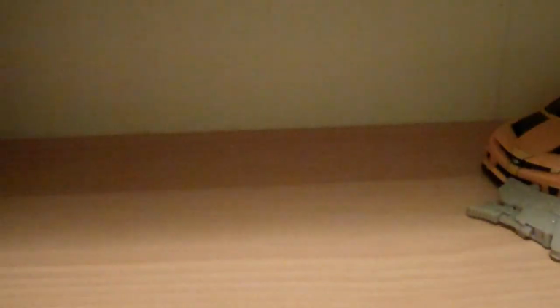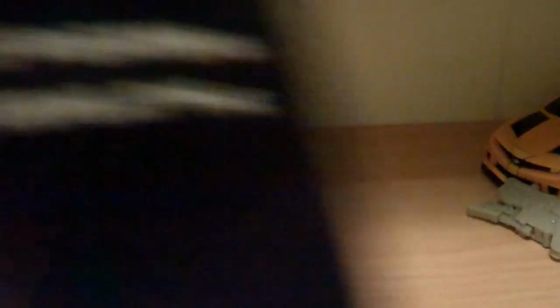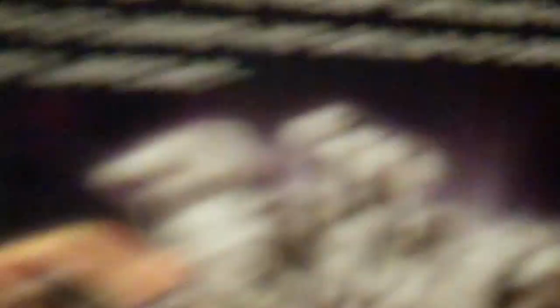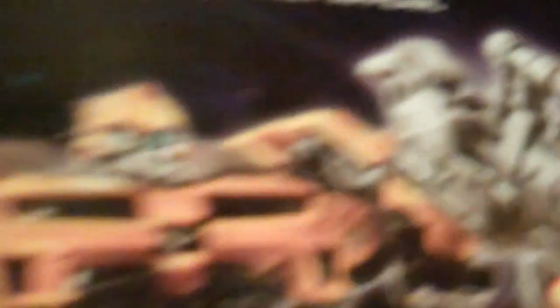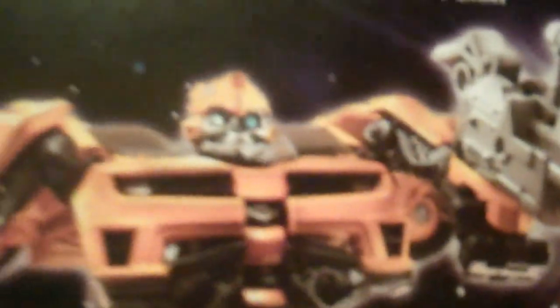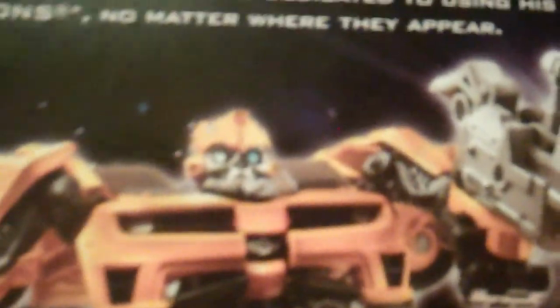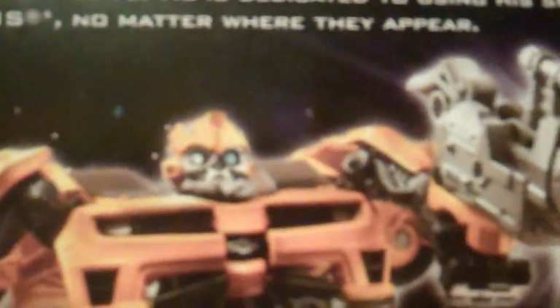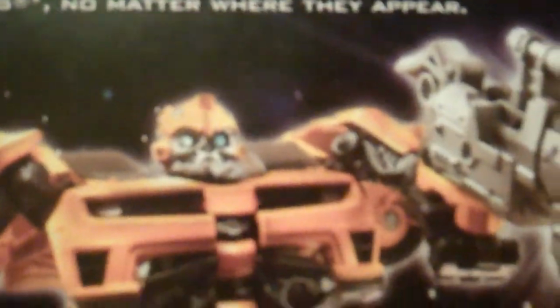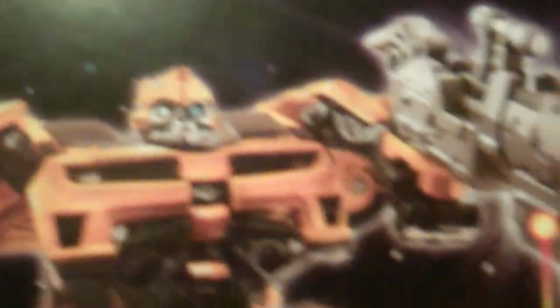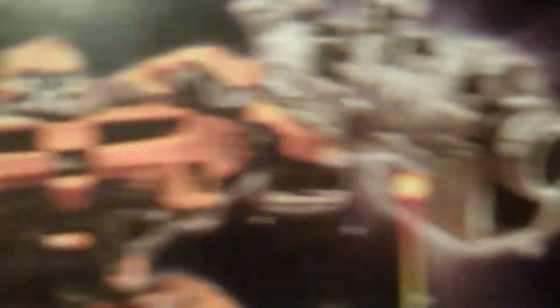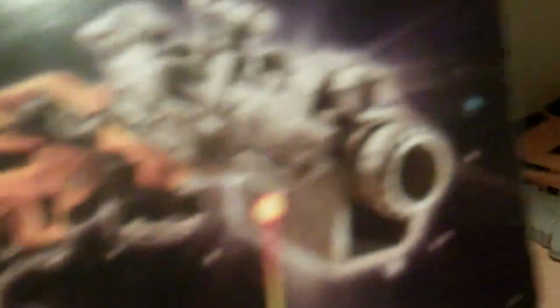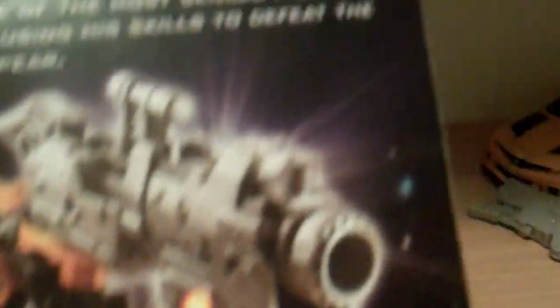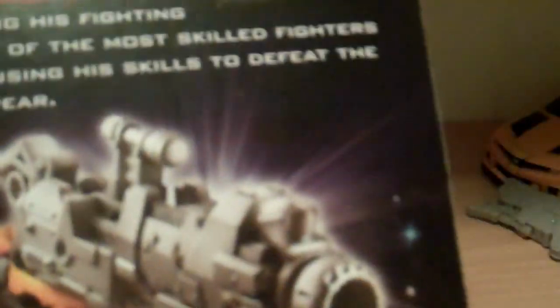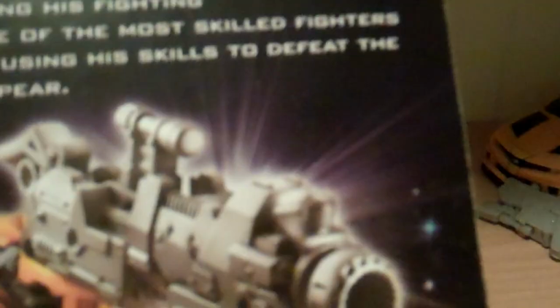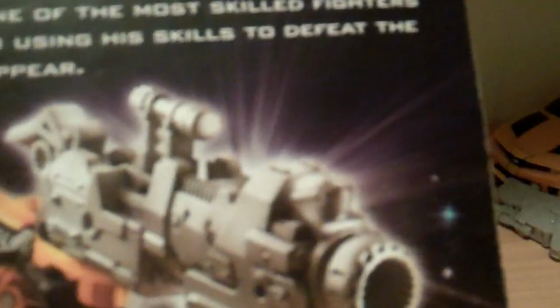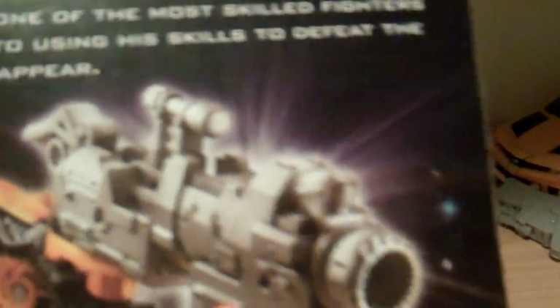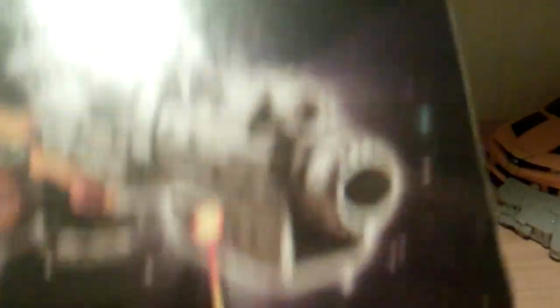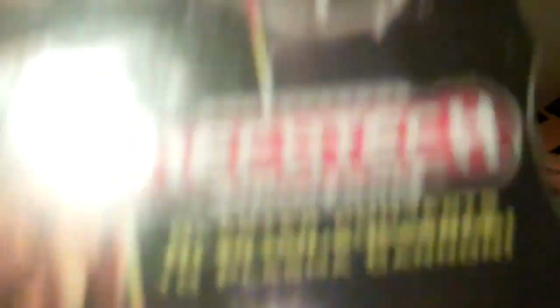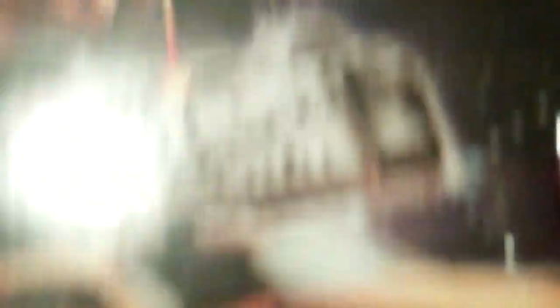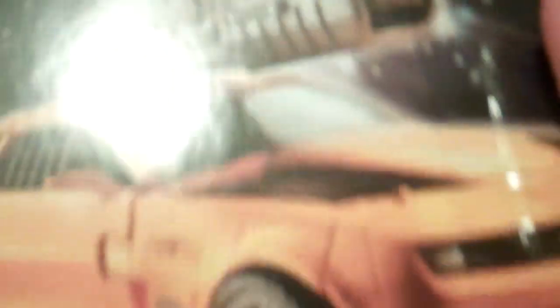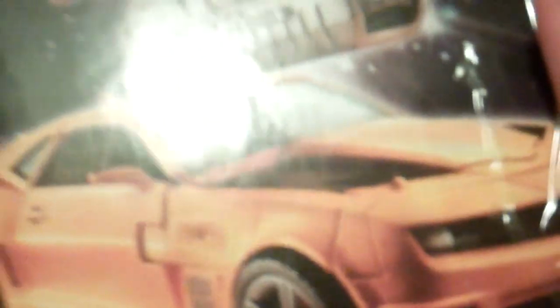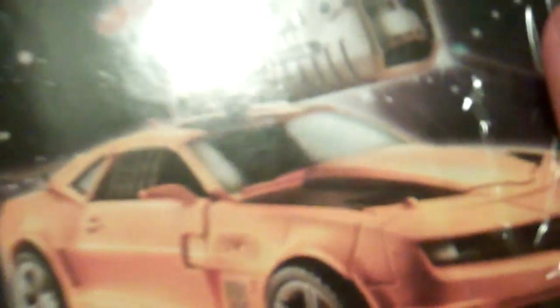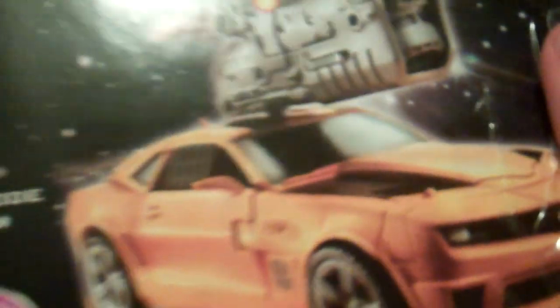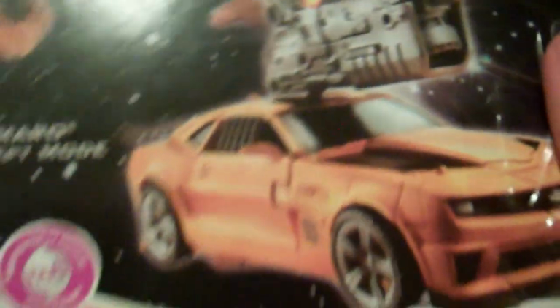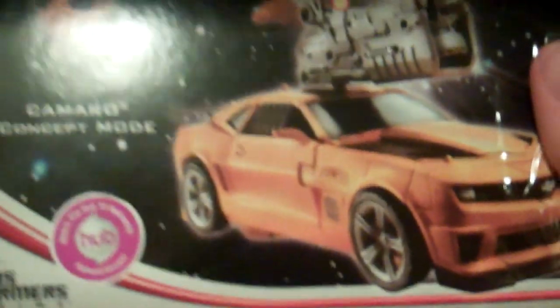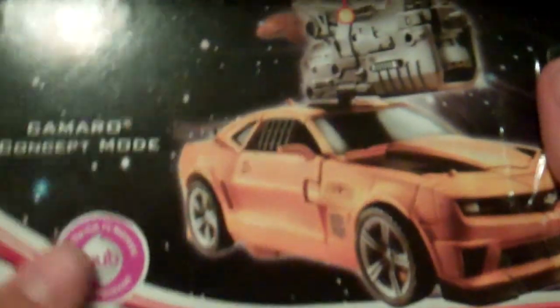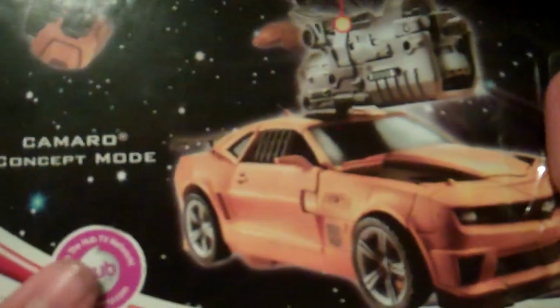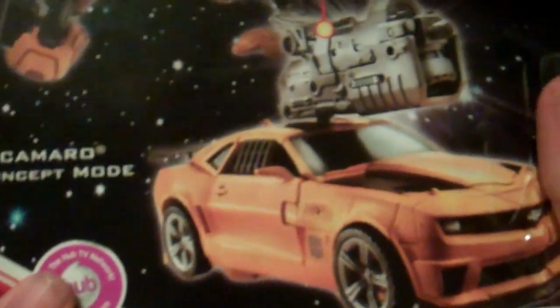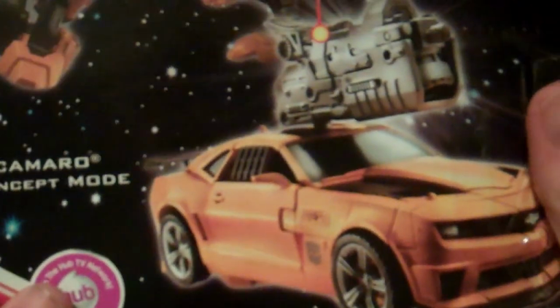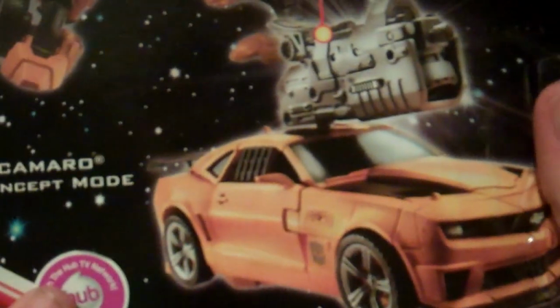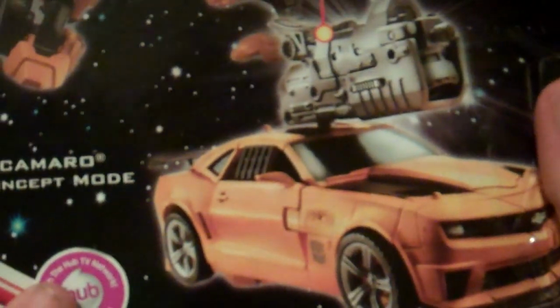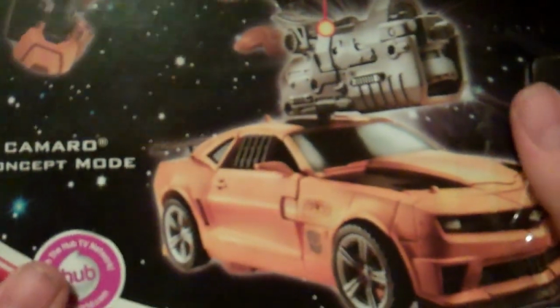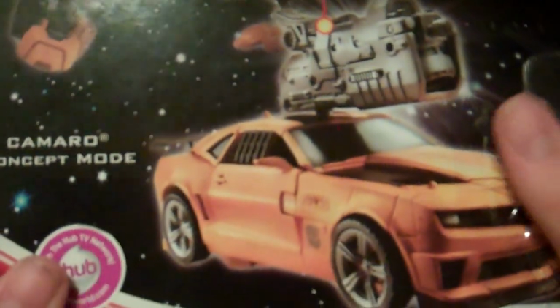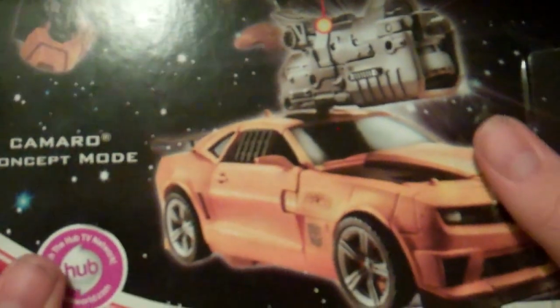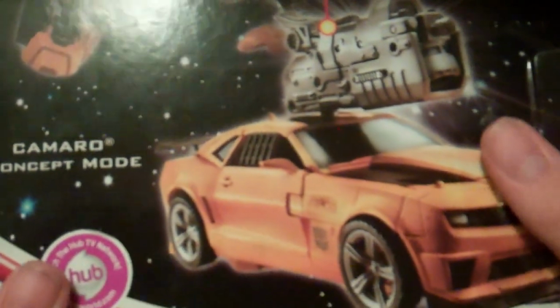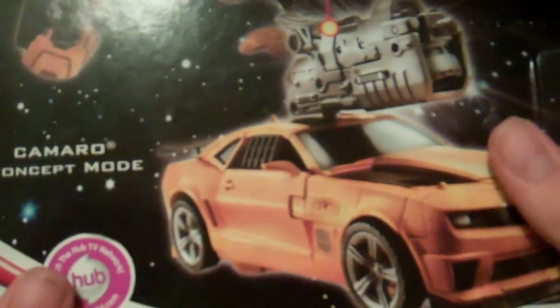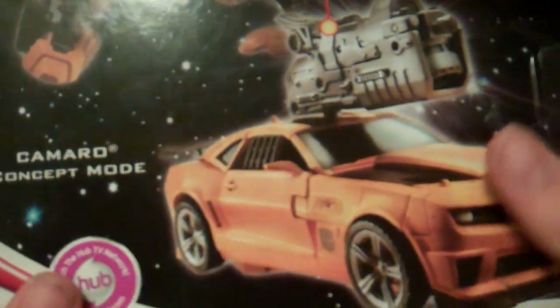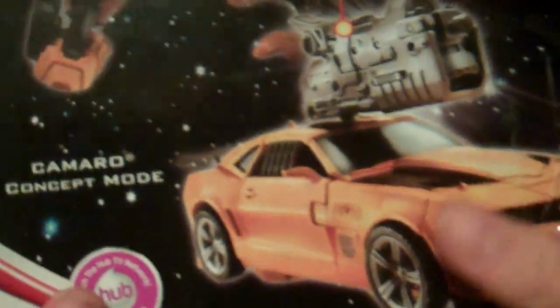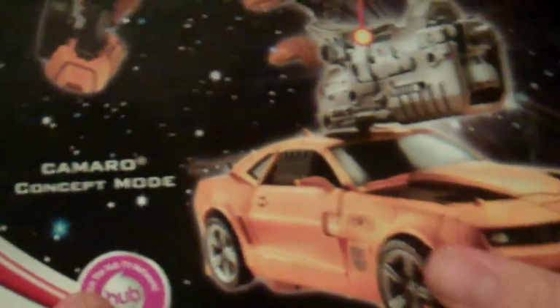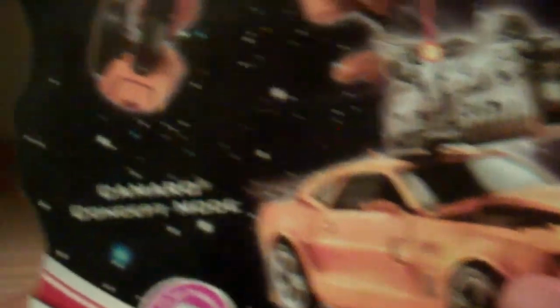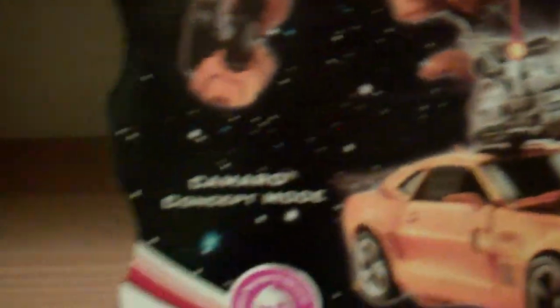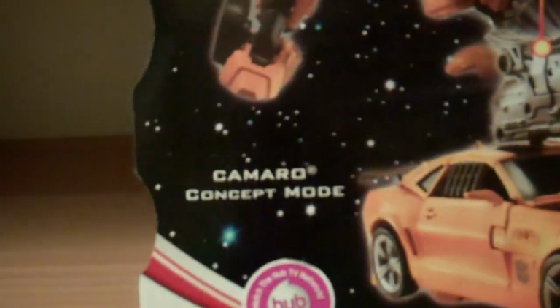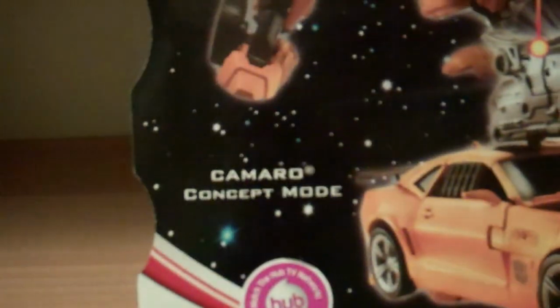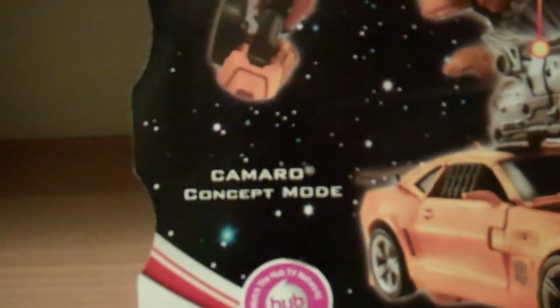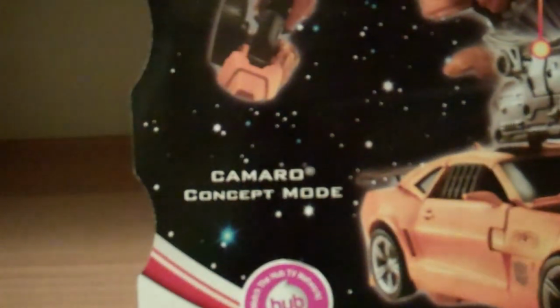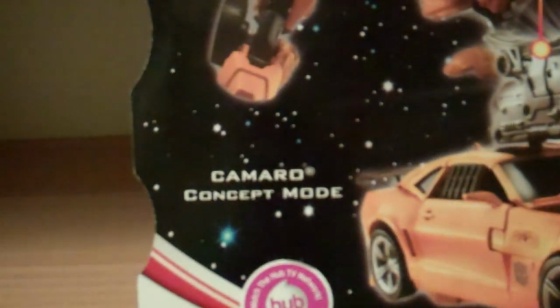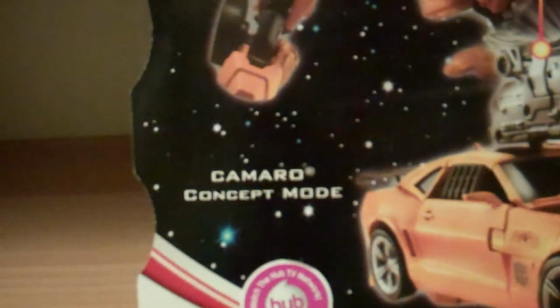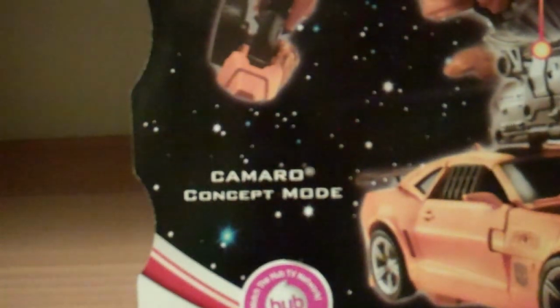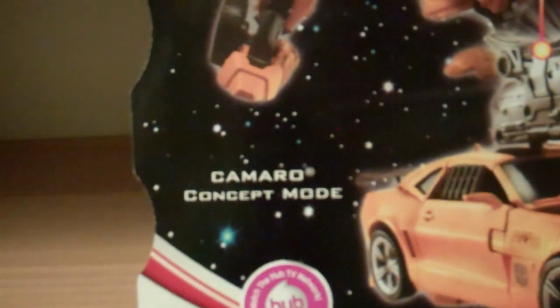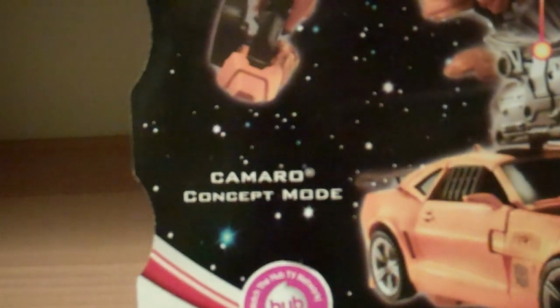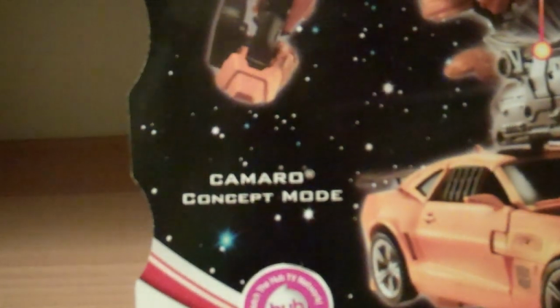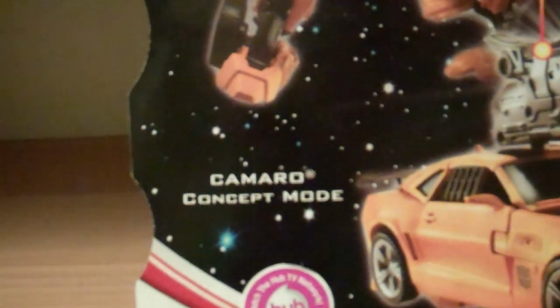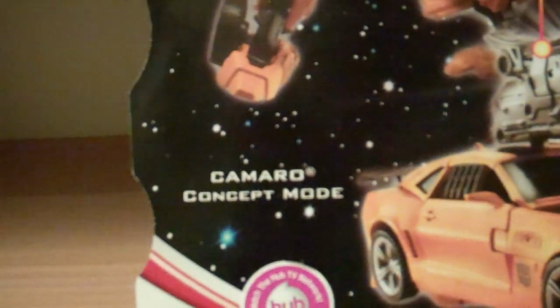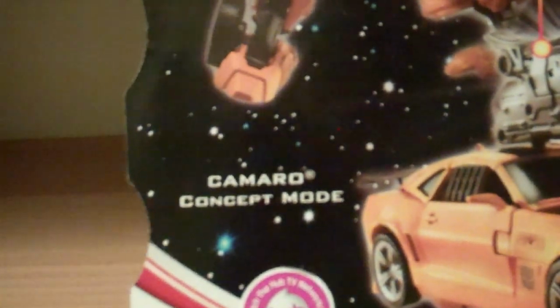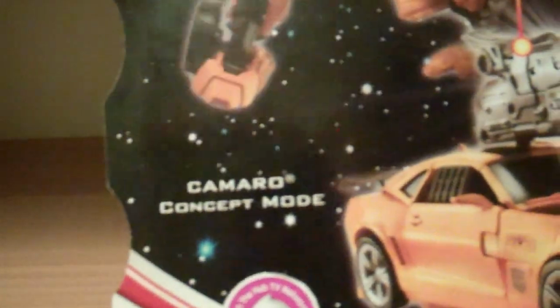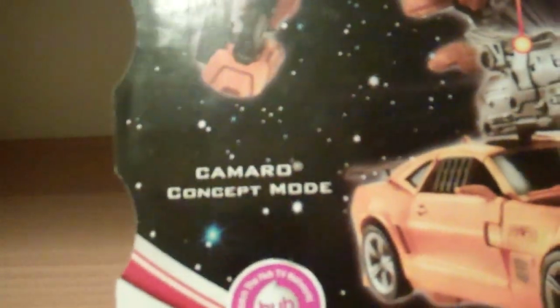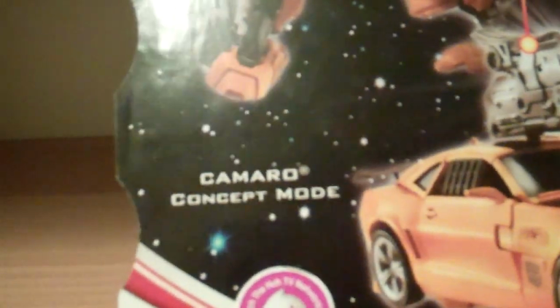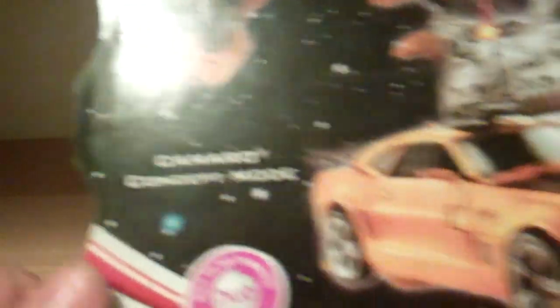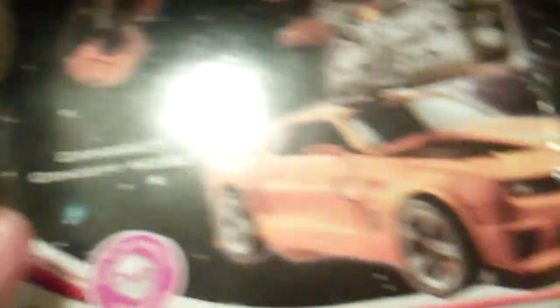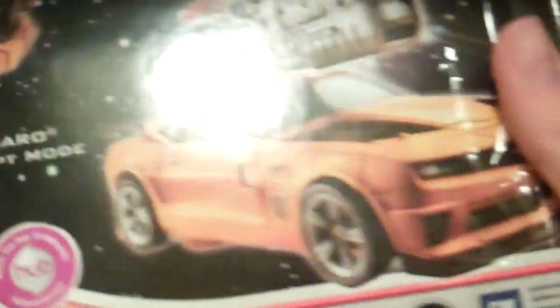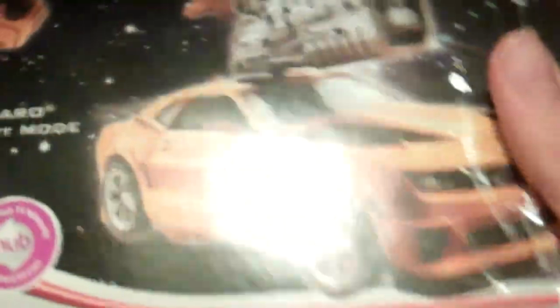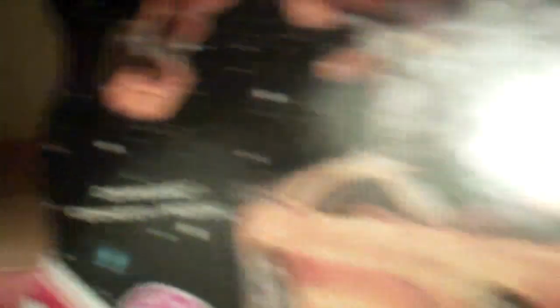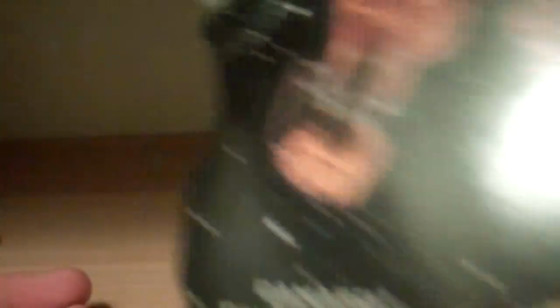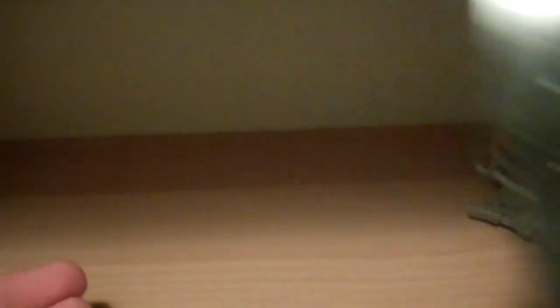On the back here is his Mech Tech weapon and his concept mode — Camaro concept. So very cool.